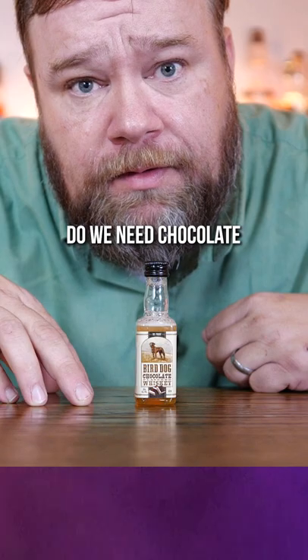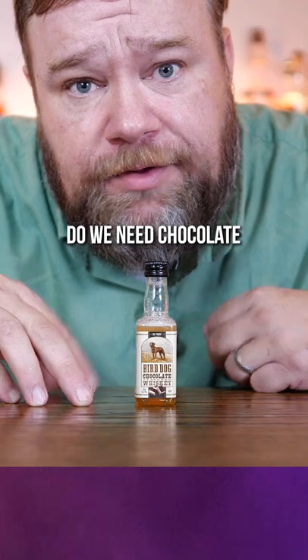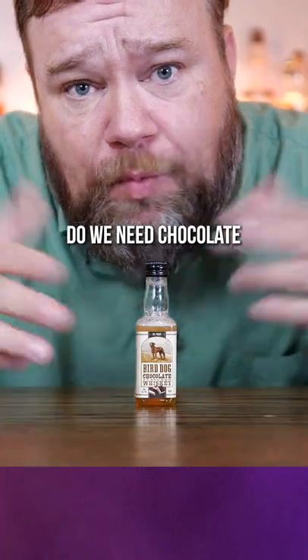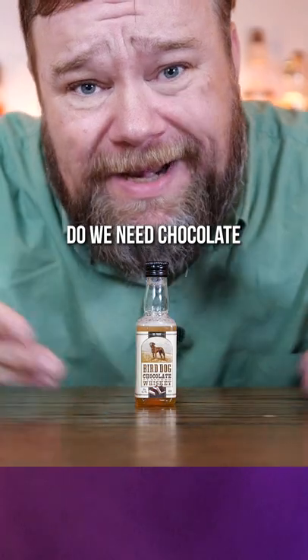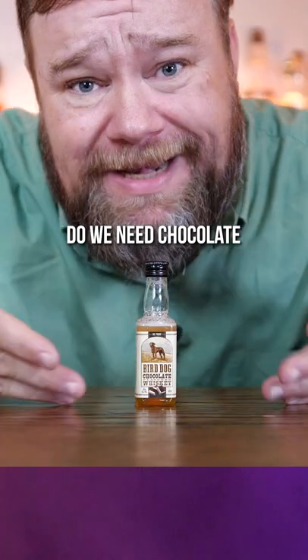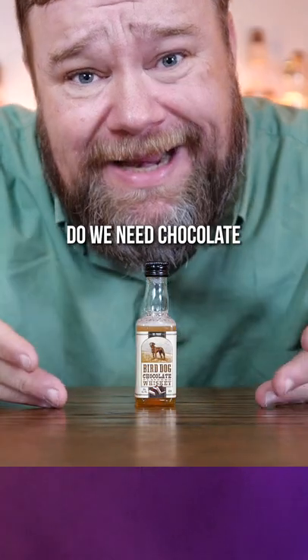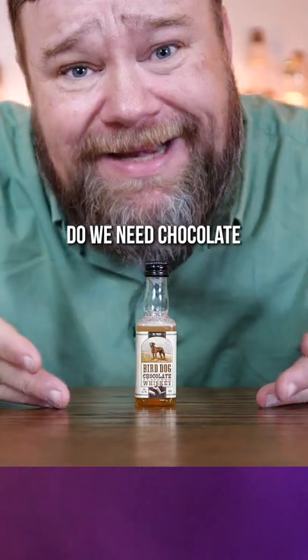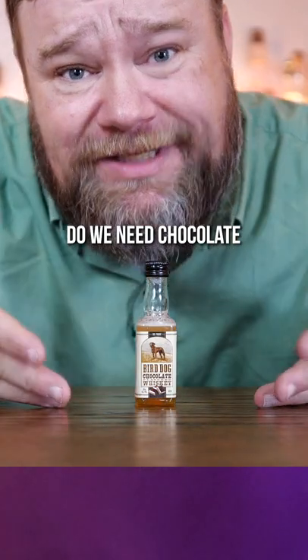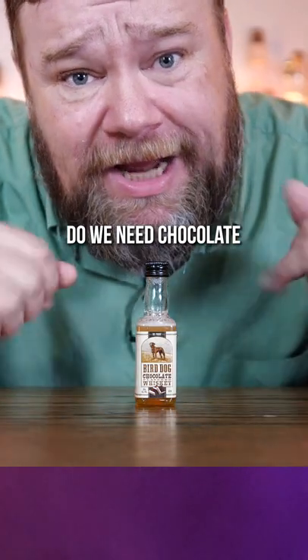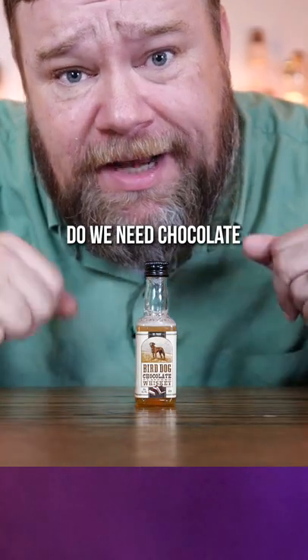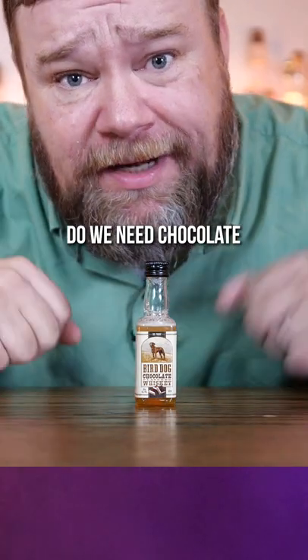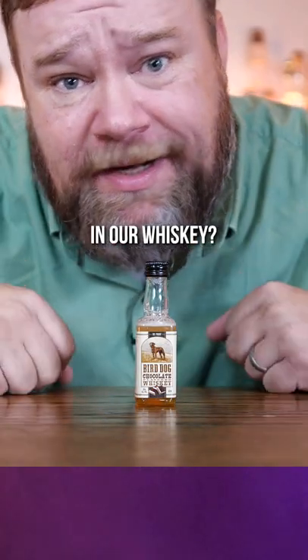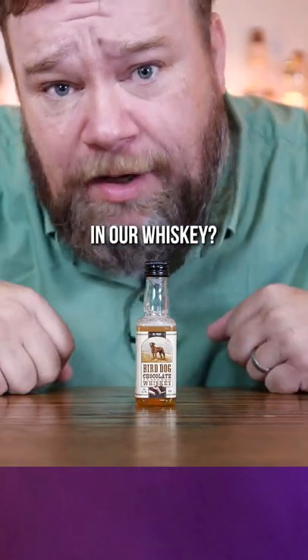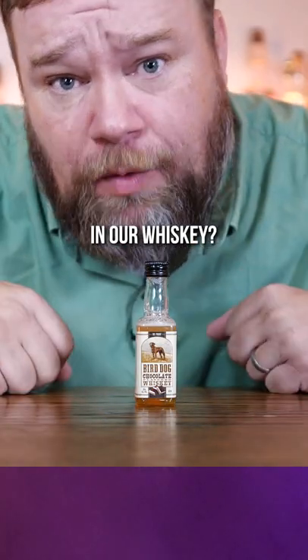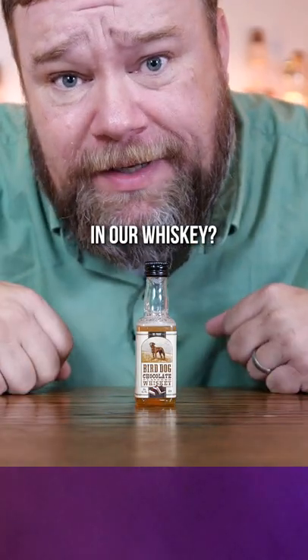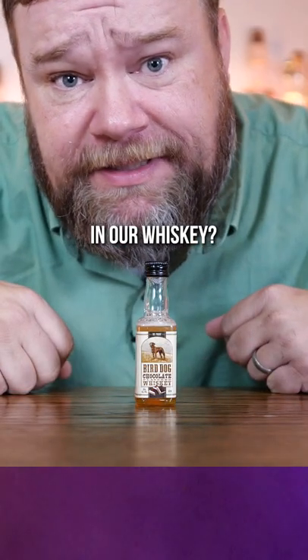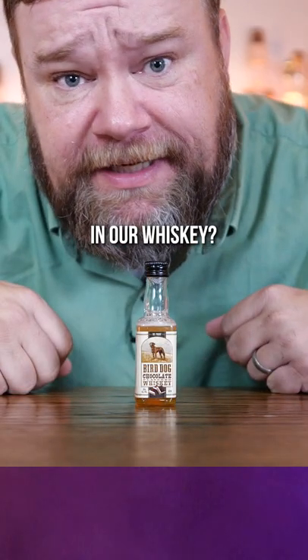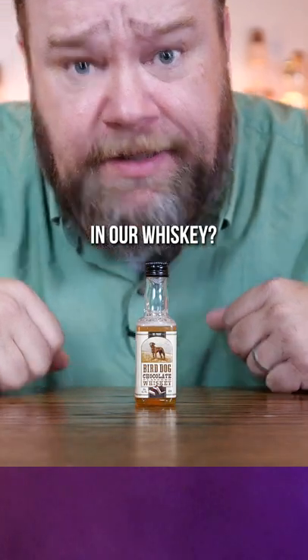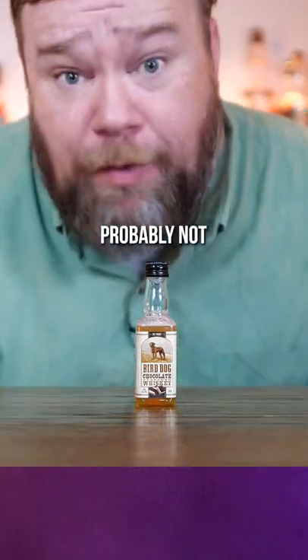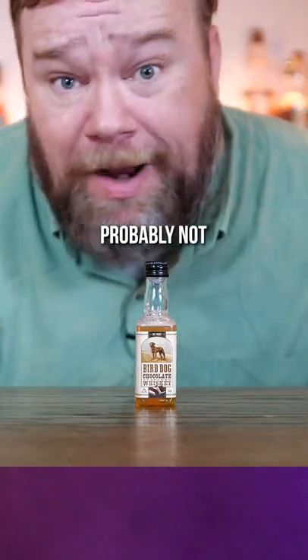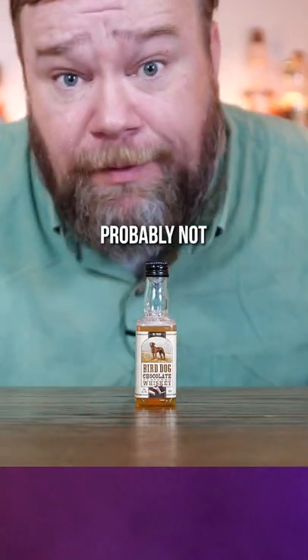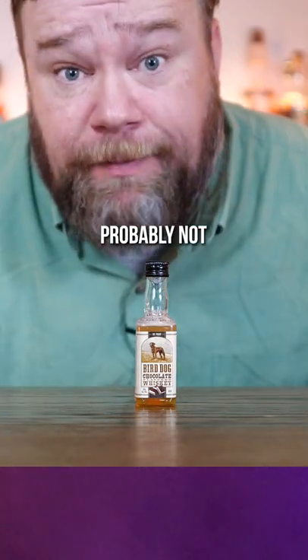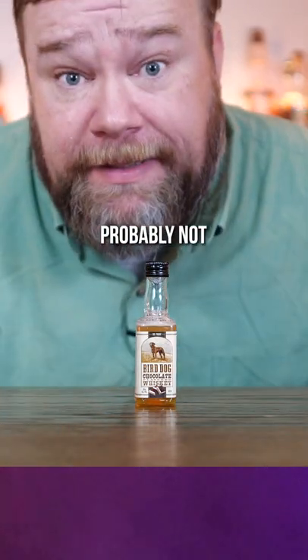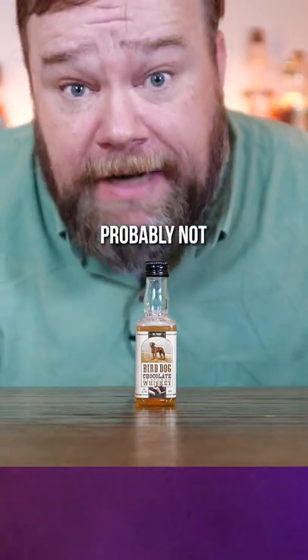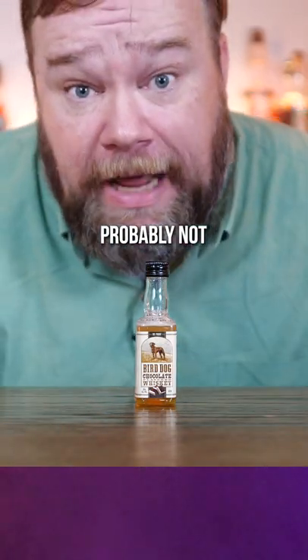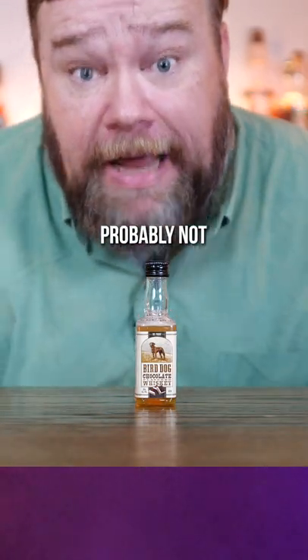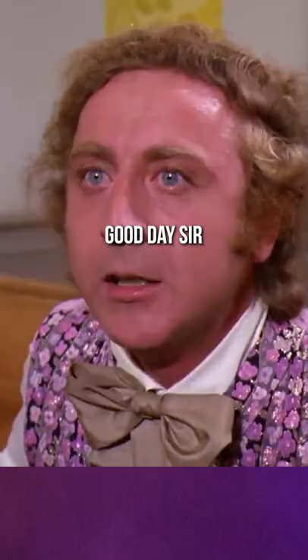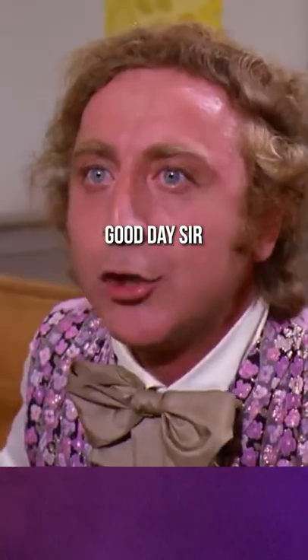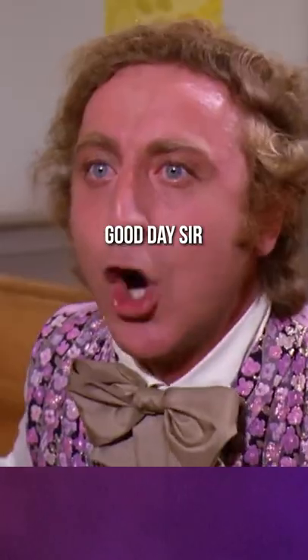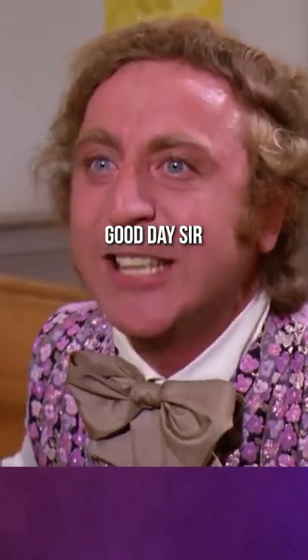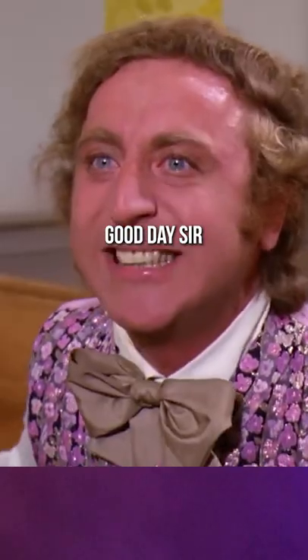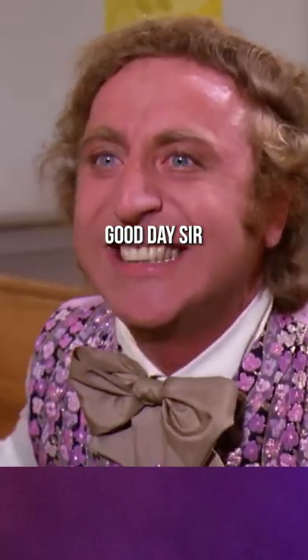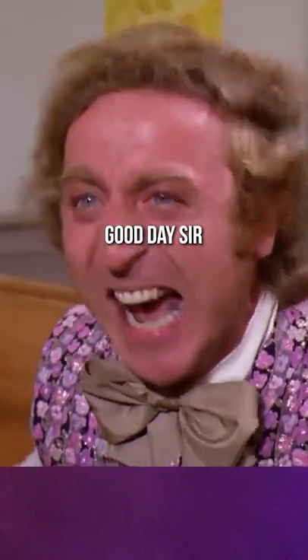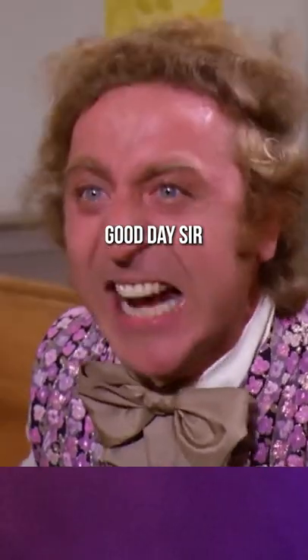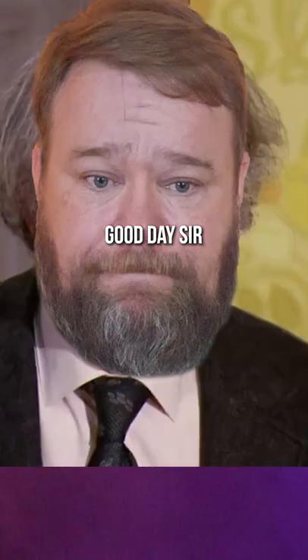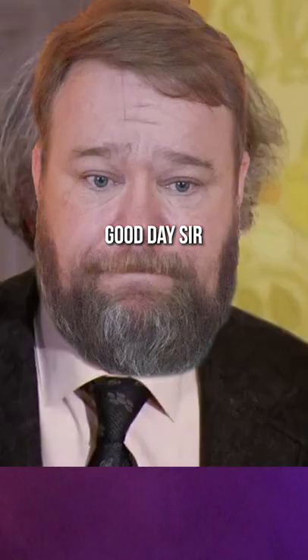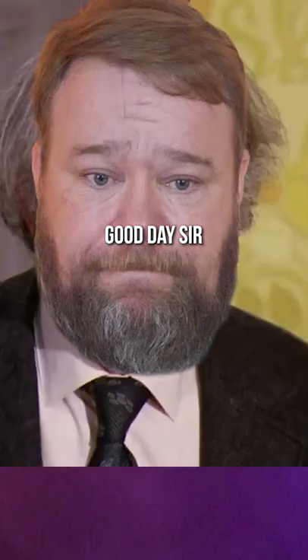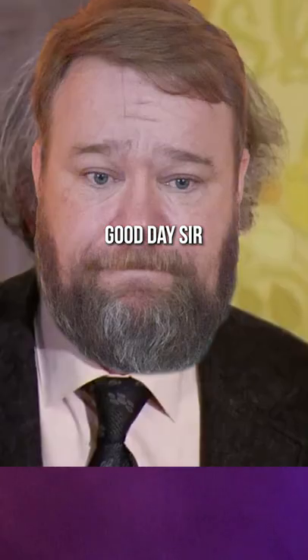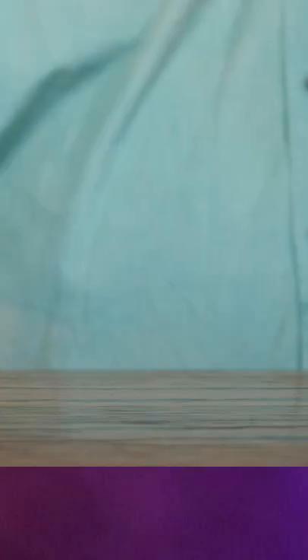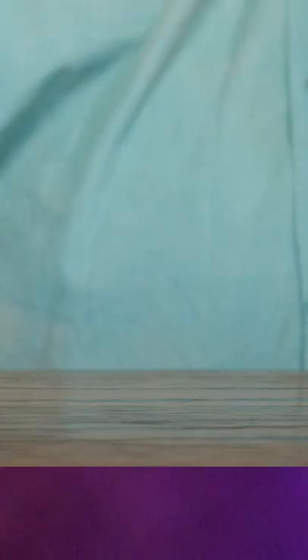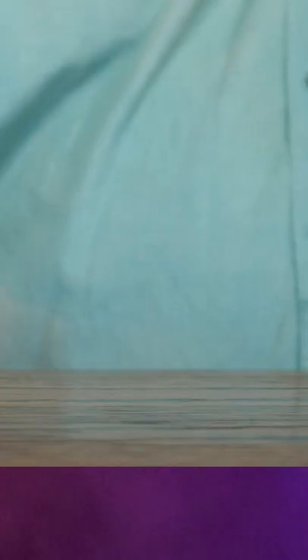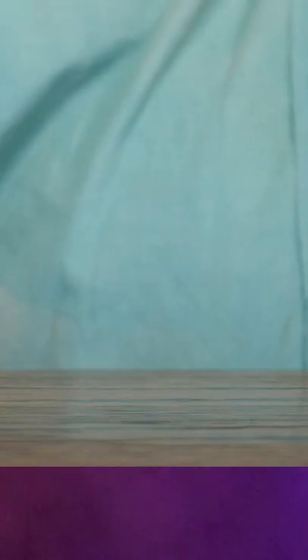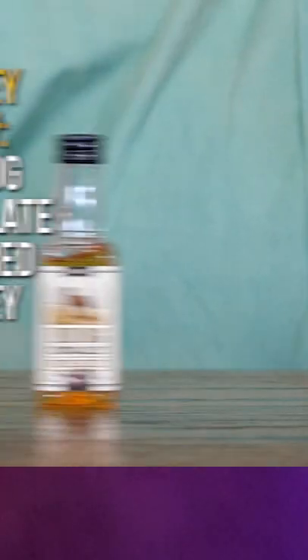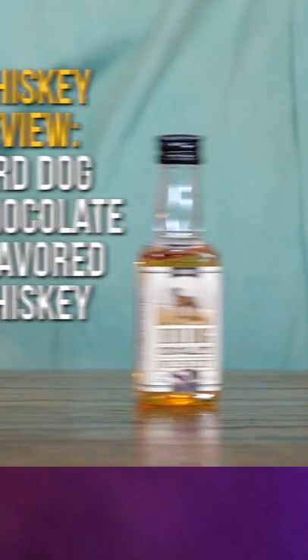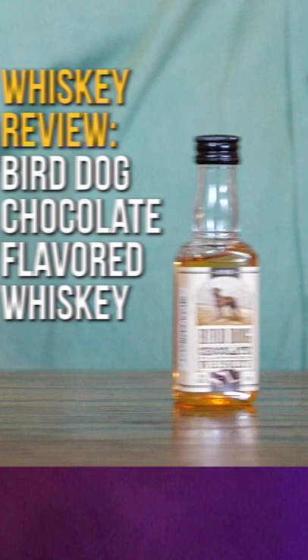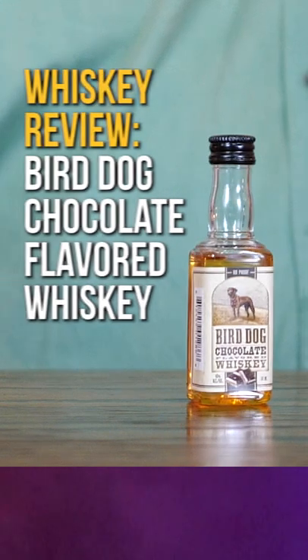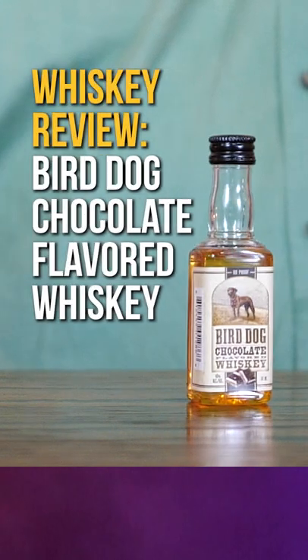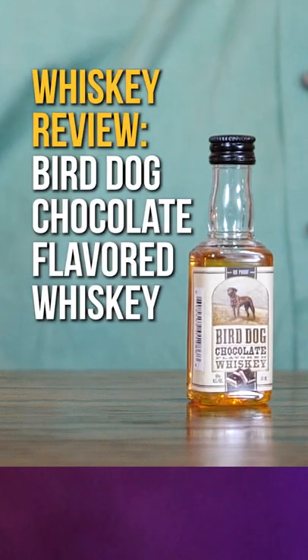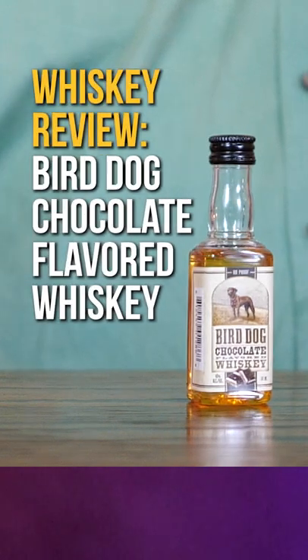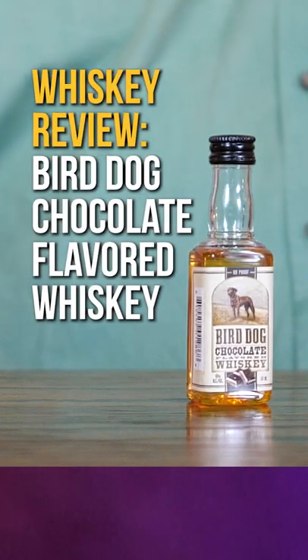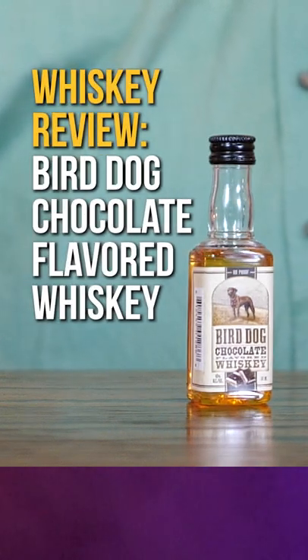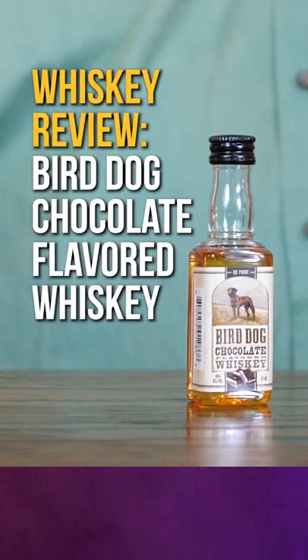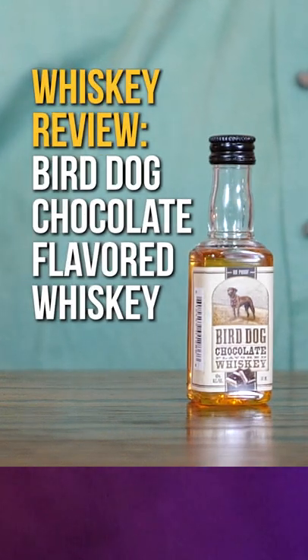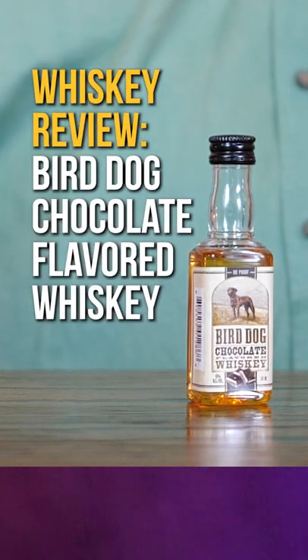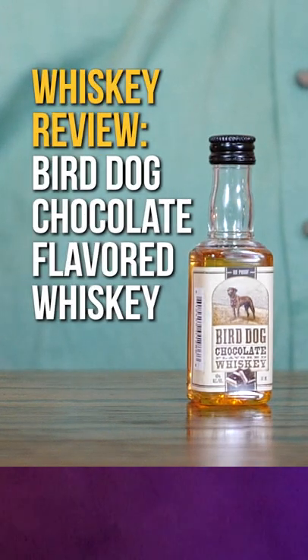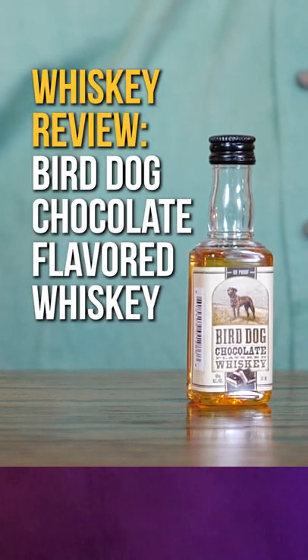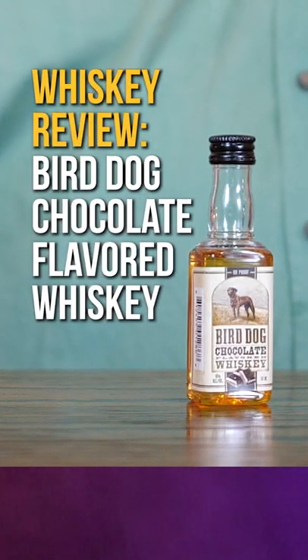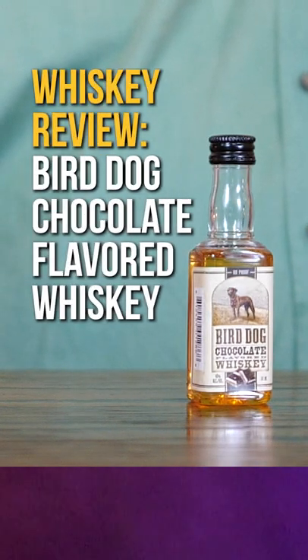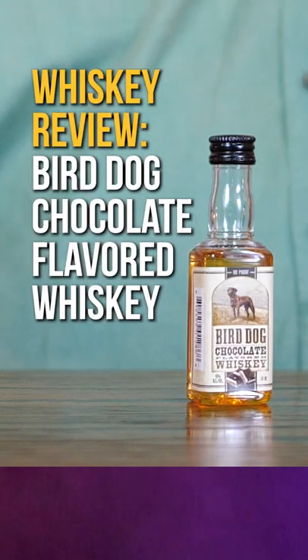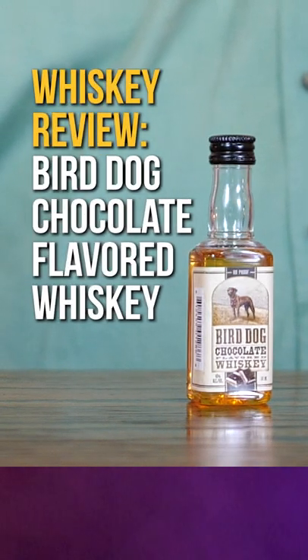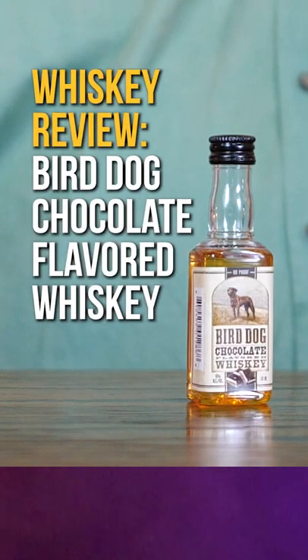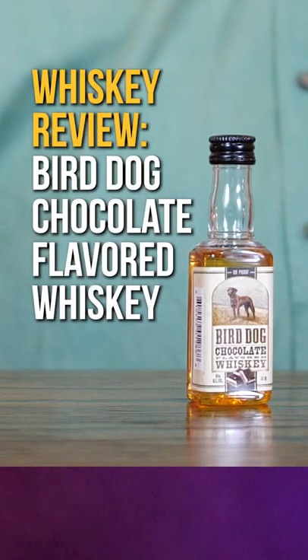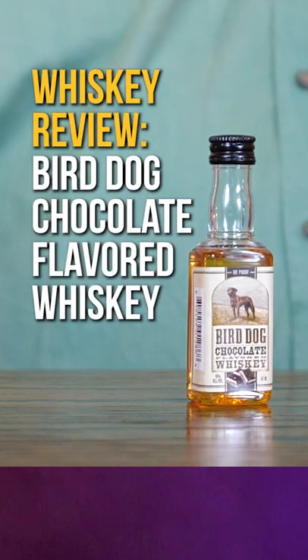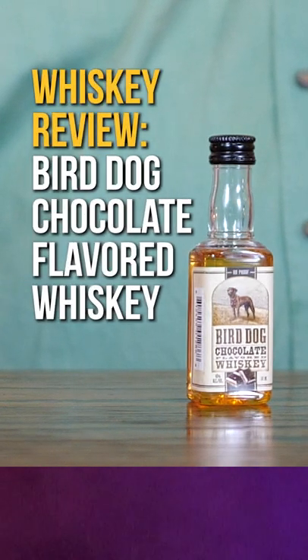Do we need chocolate in our whiskey? Probably not. Good day, sir! Let's do a review of Bird Dog chocolate flavored whiskey.